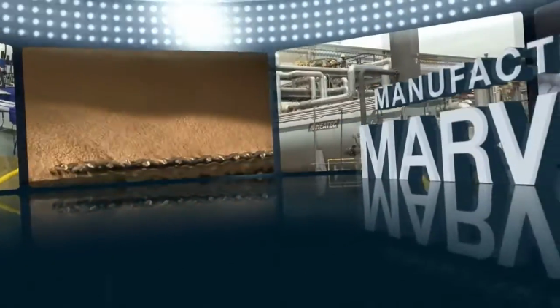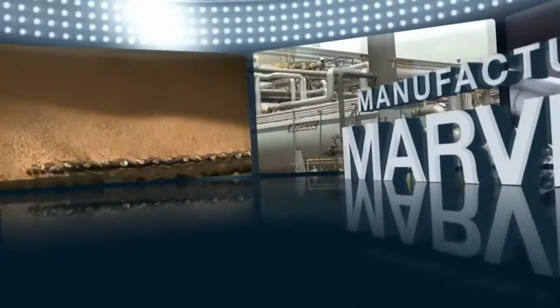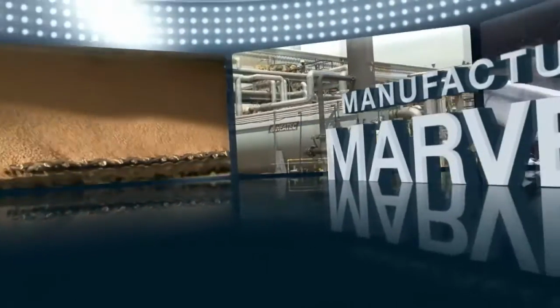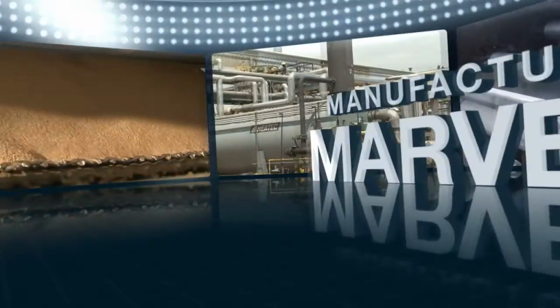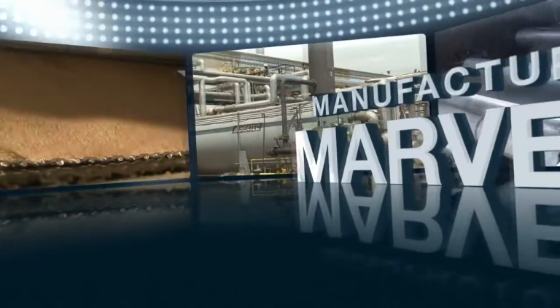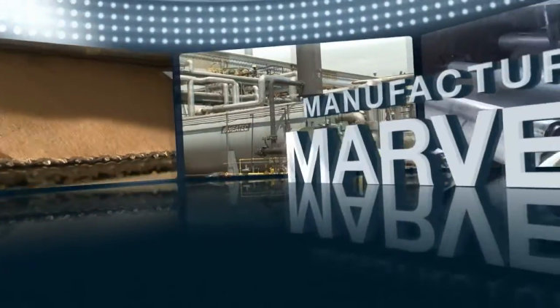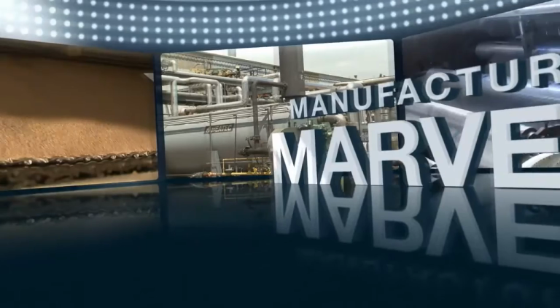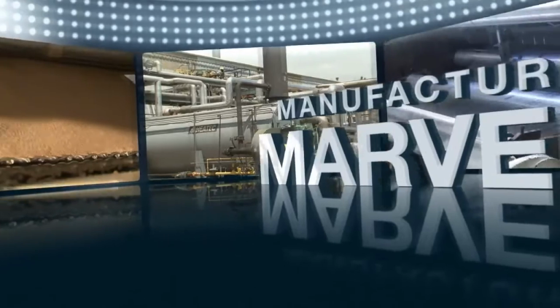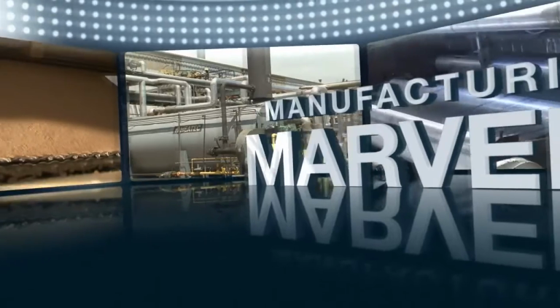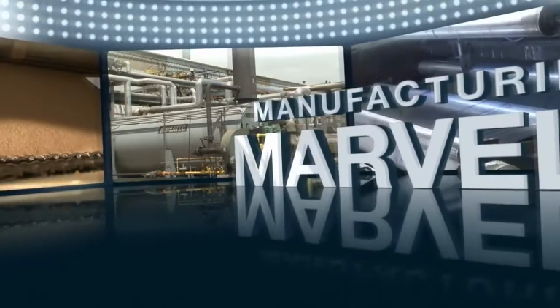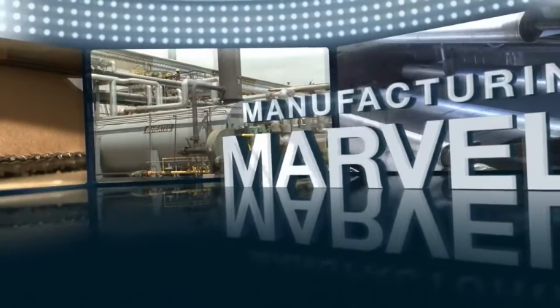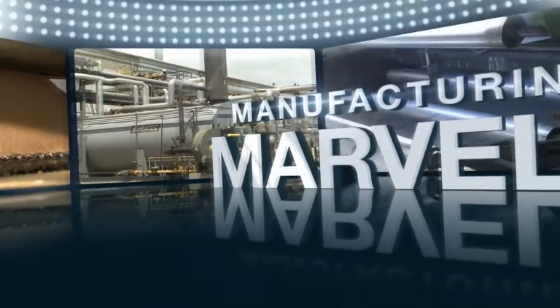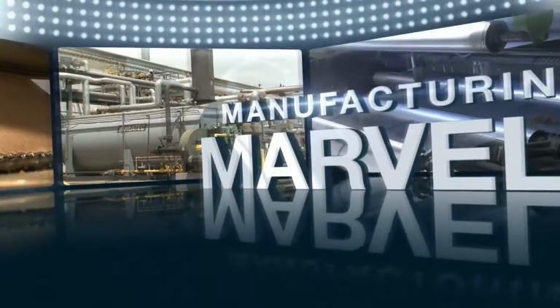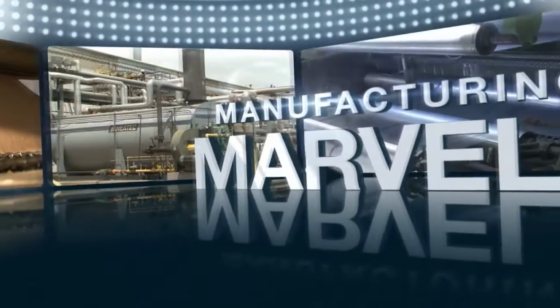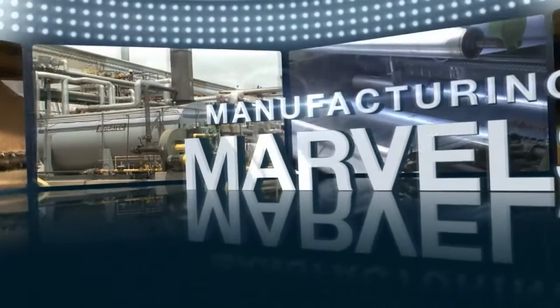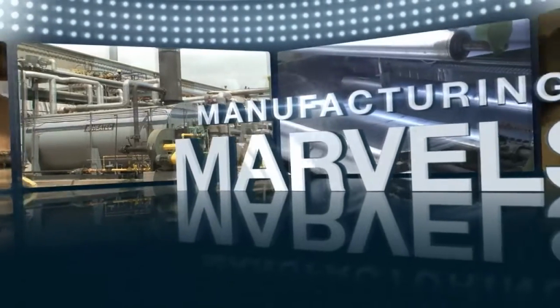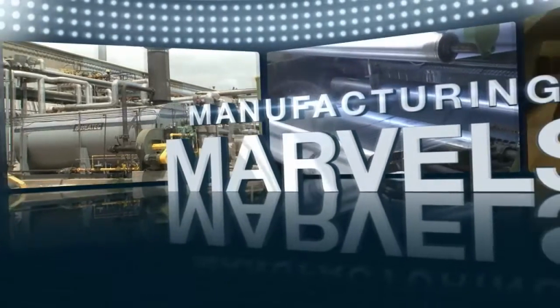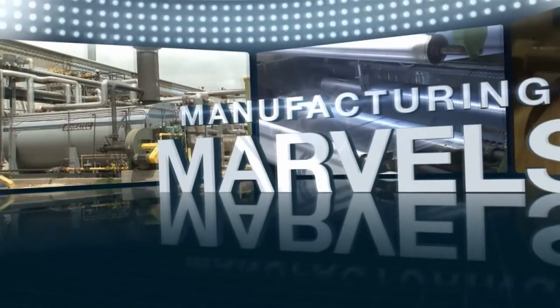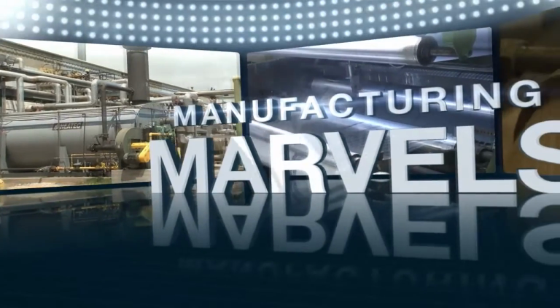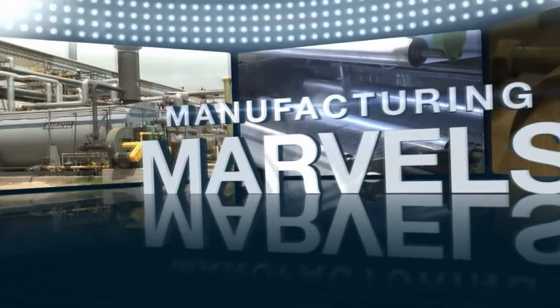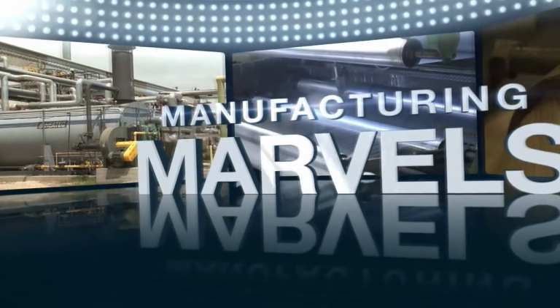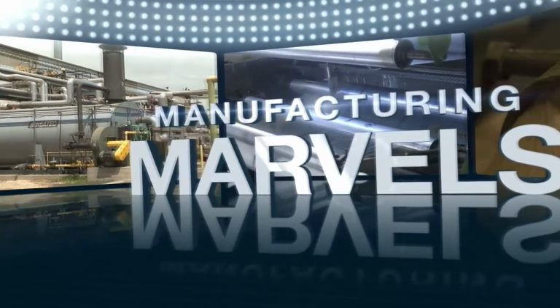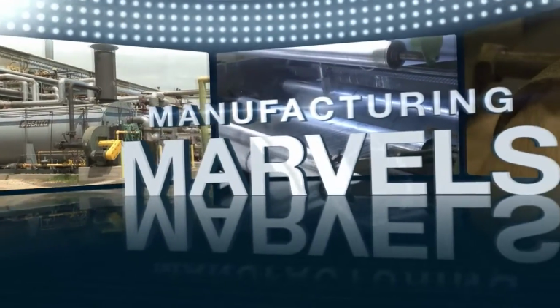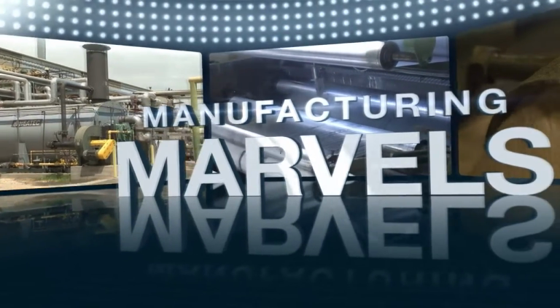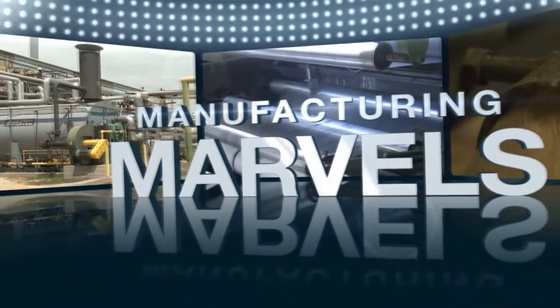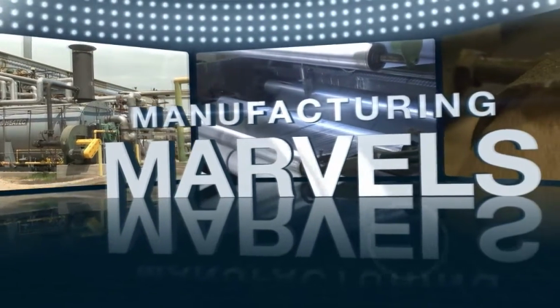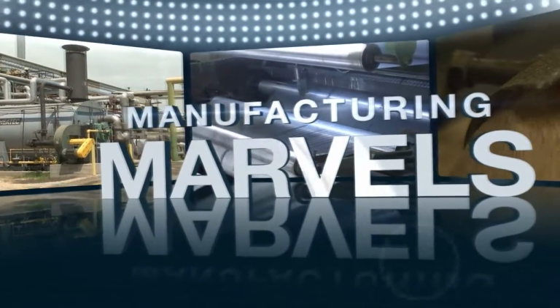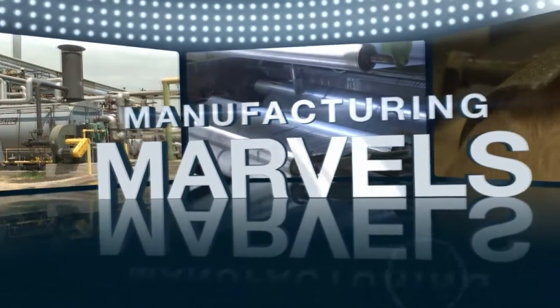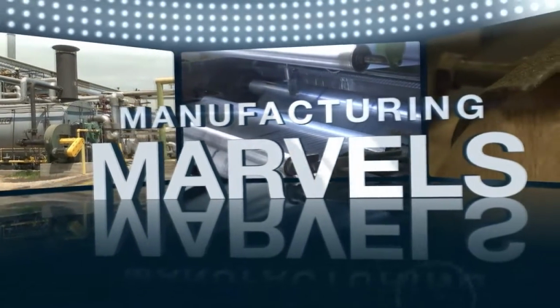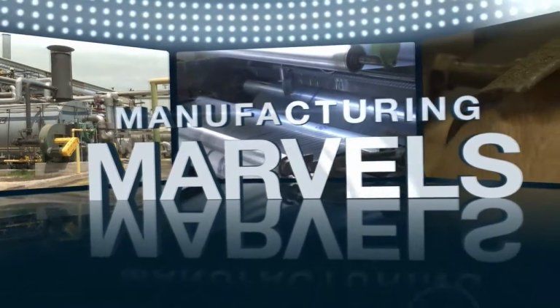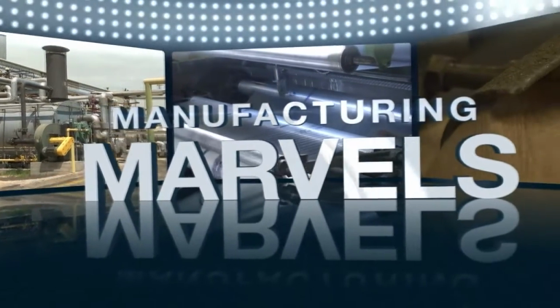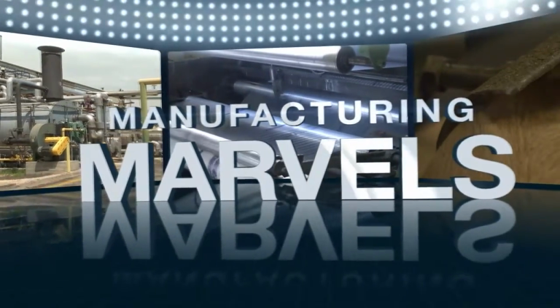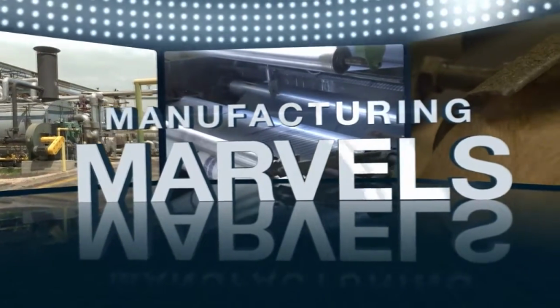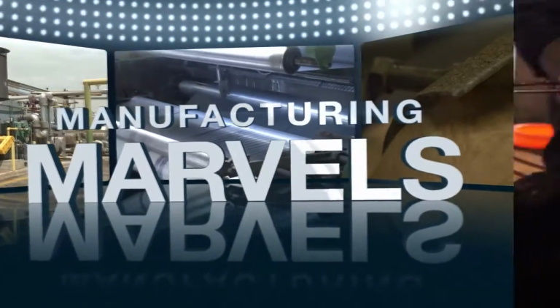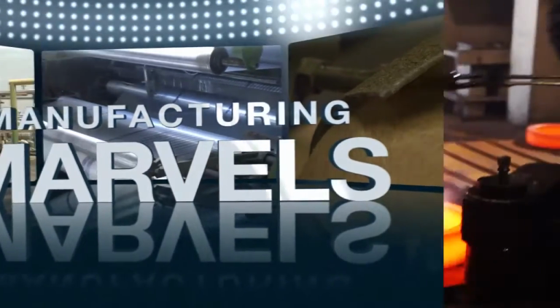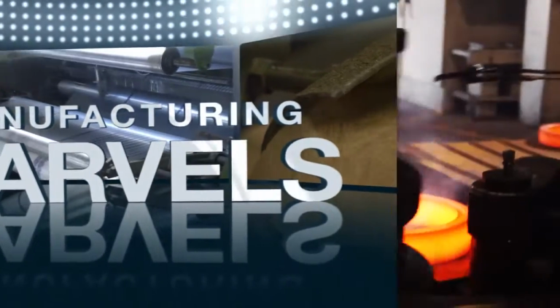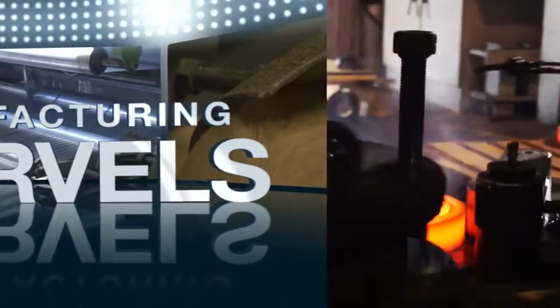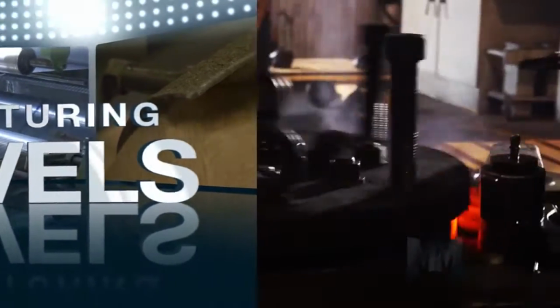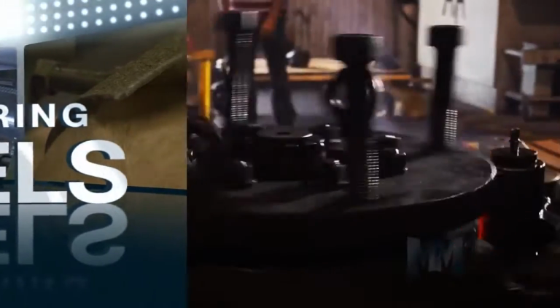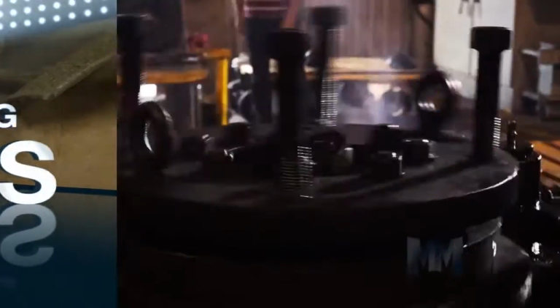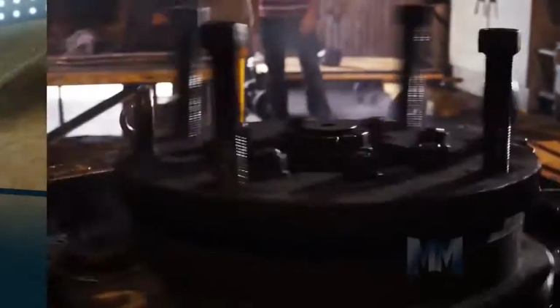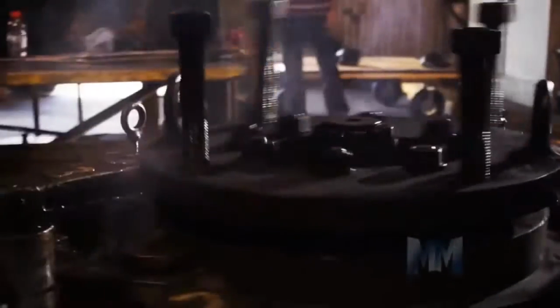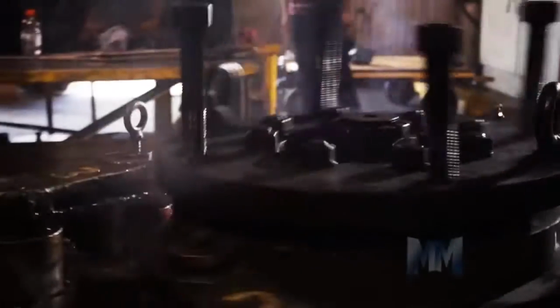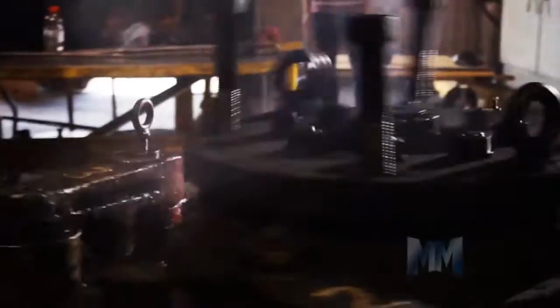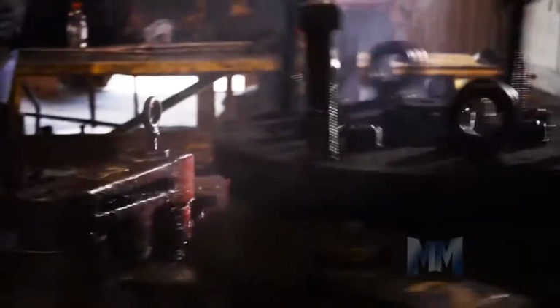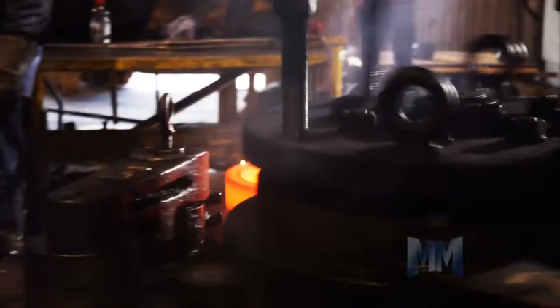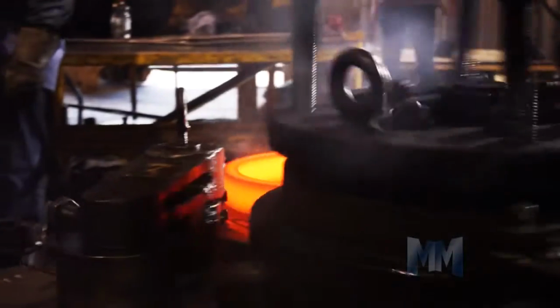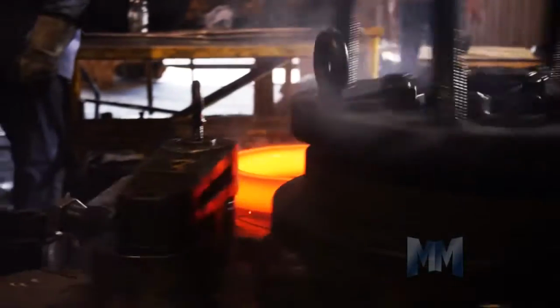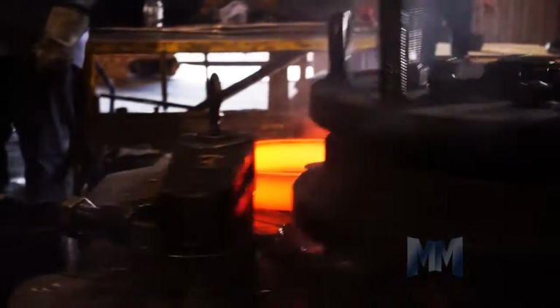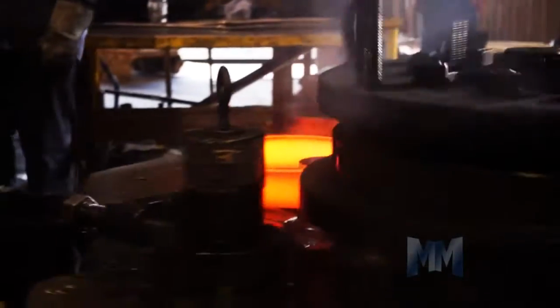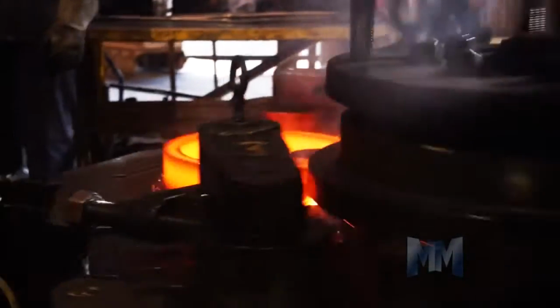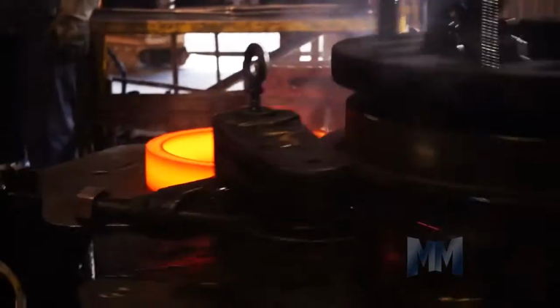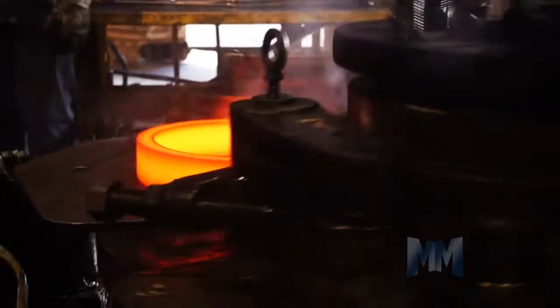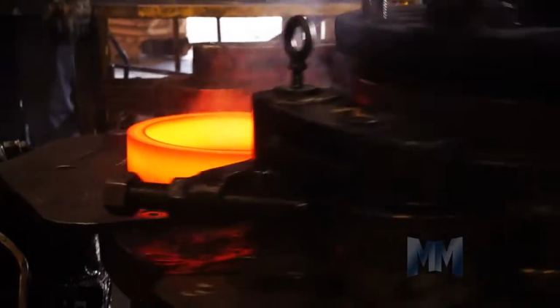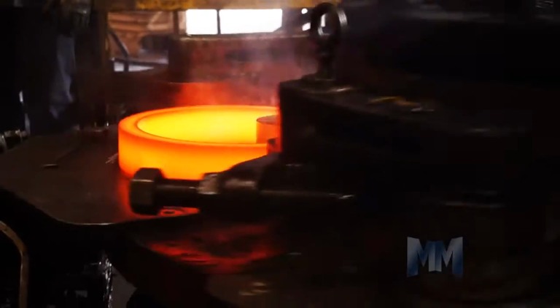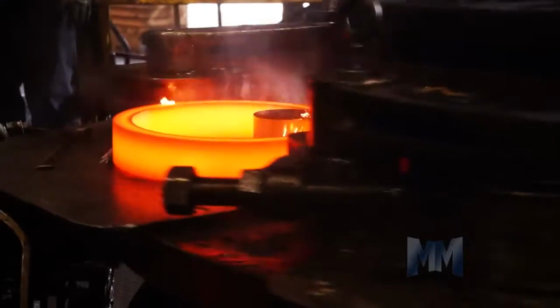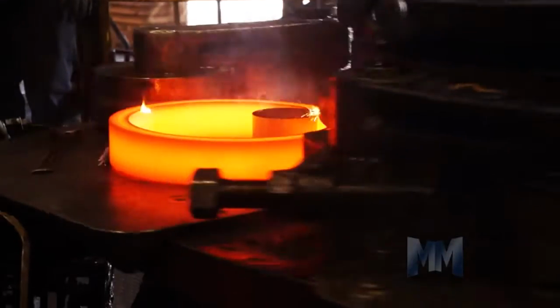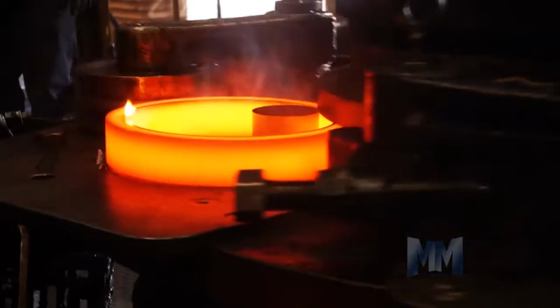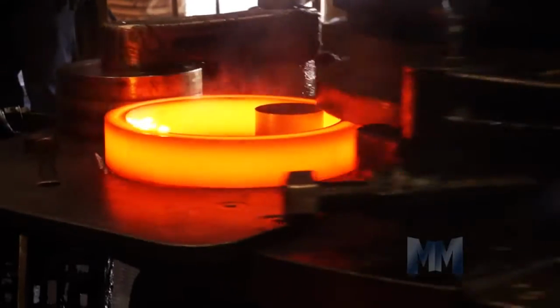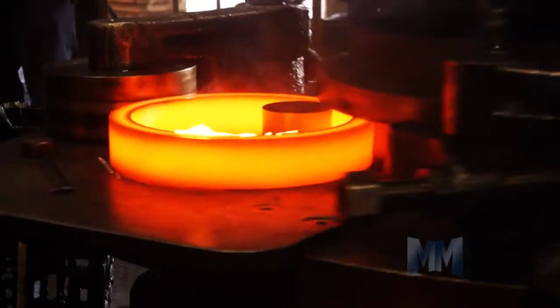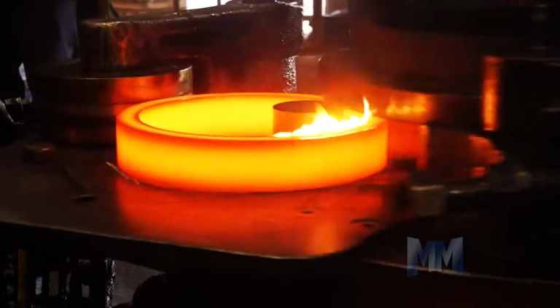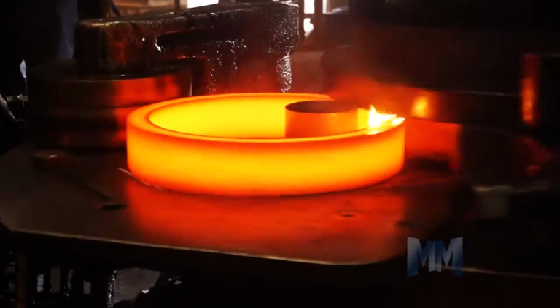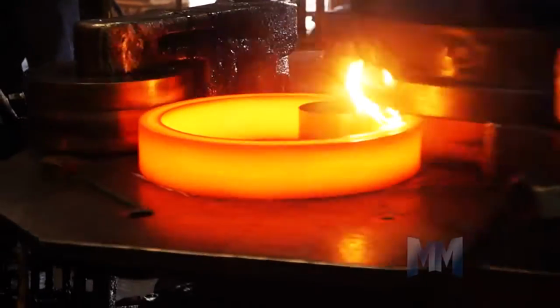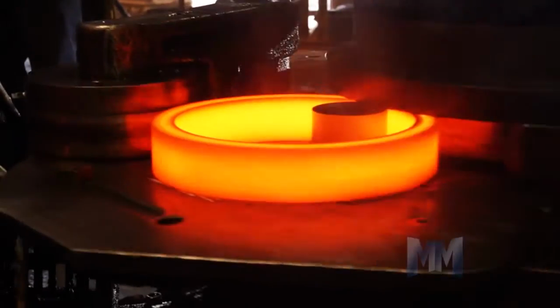Hi, this is John Criswell. Welcome to Manufacturing Marvels. For seamless precision, Specialty Ring Products is one to turn to.